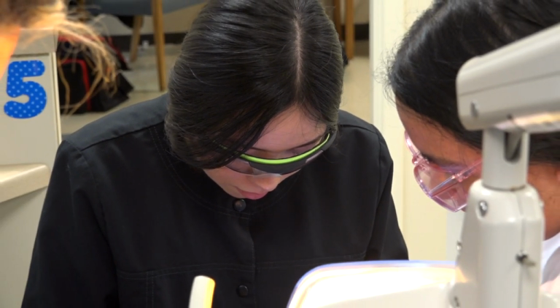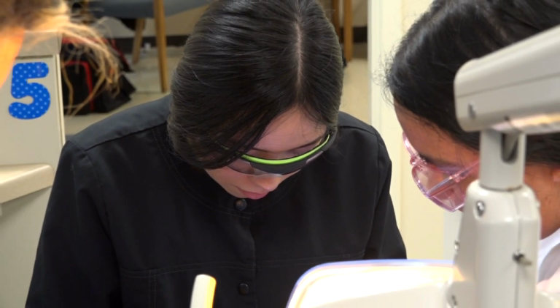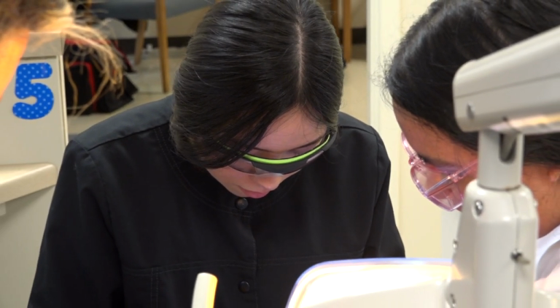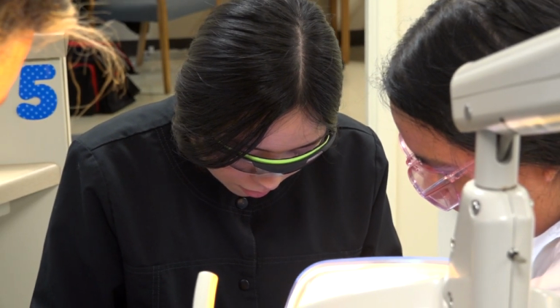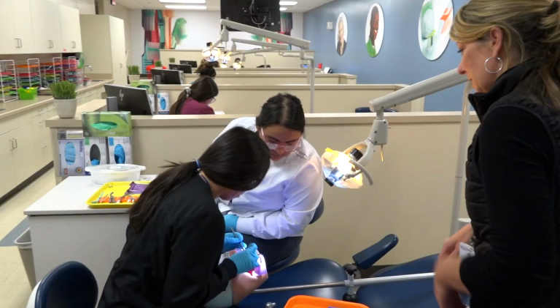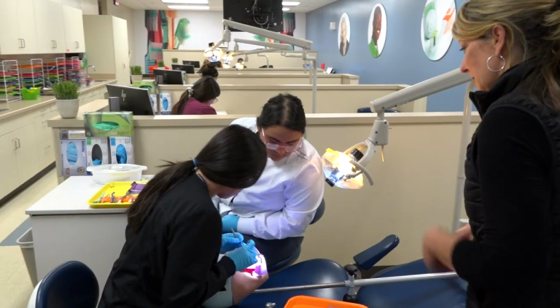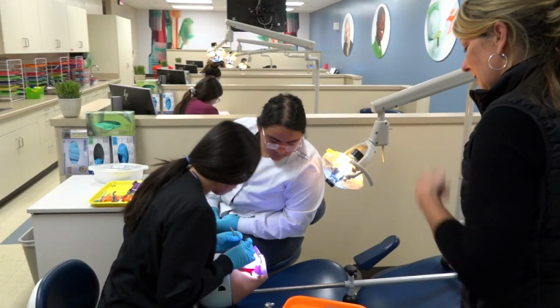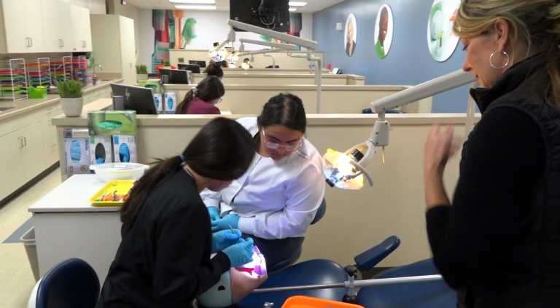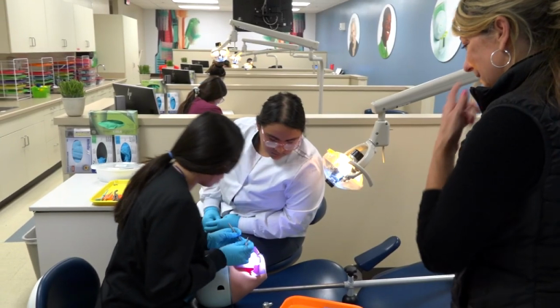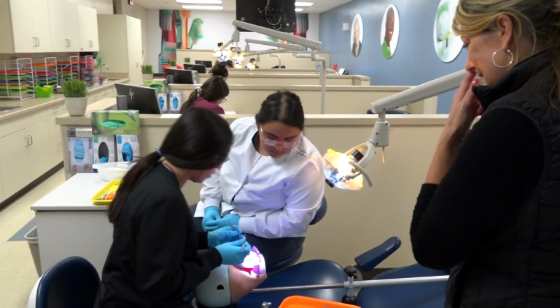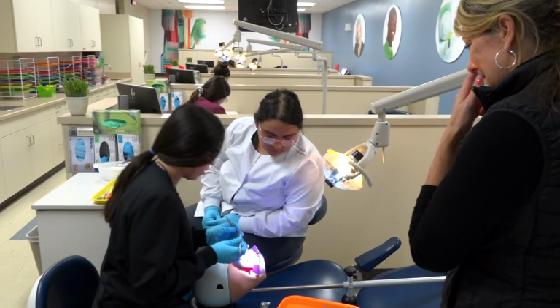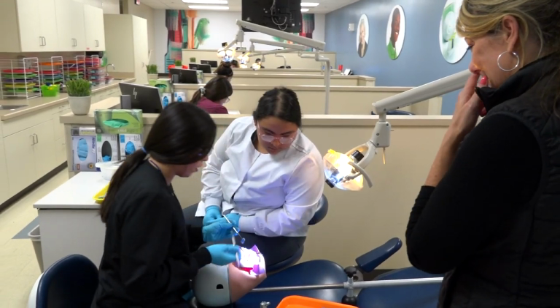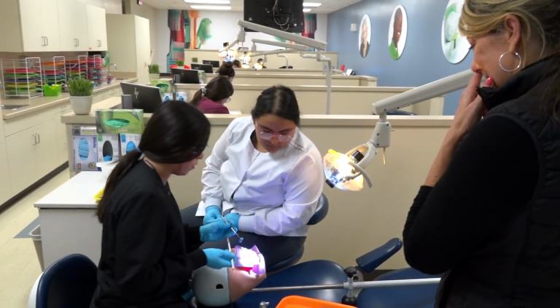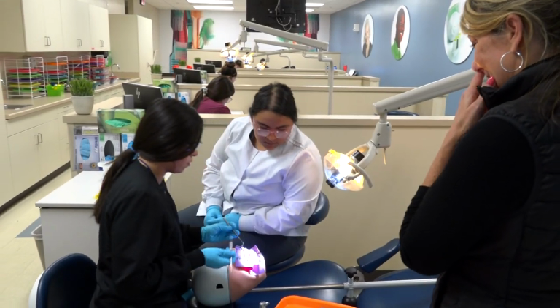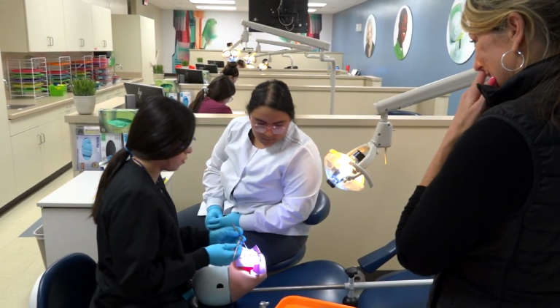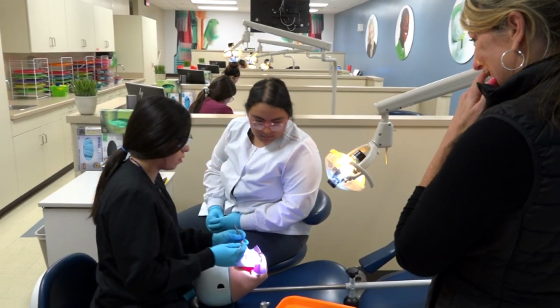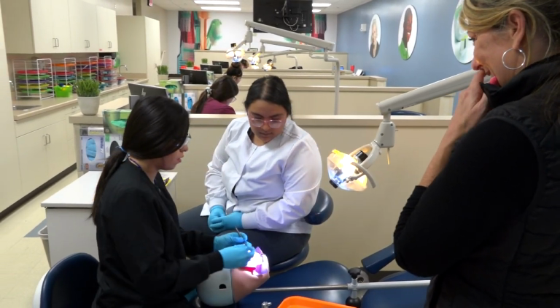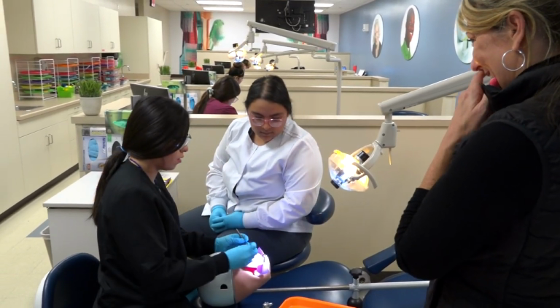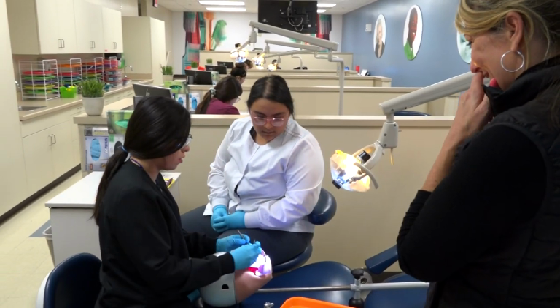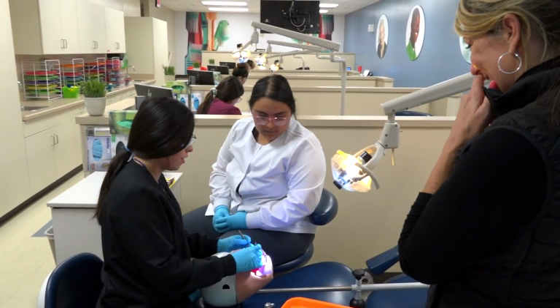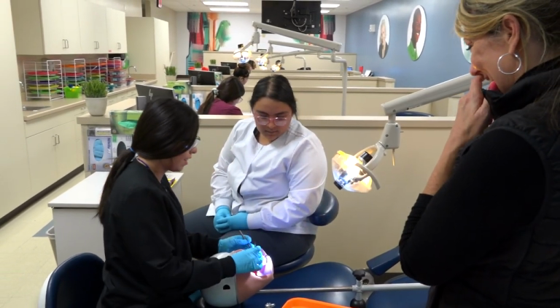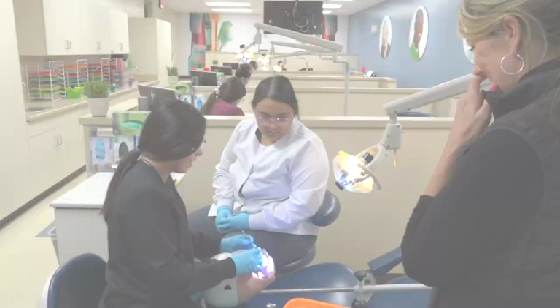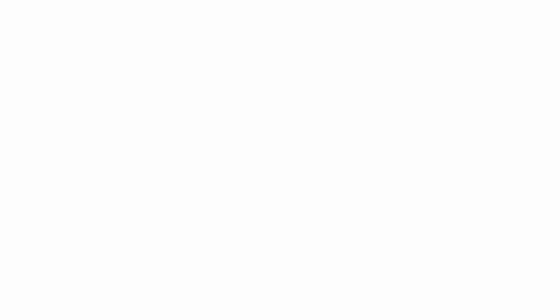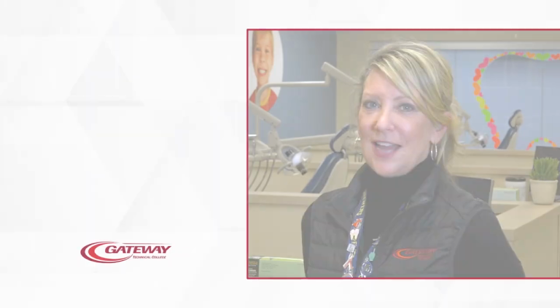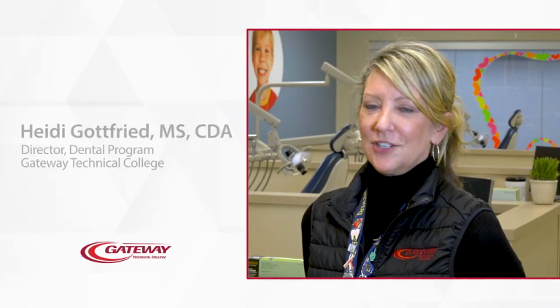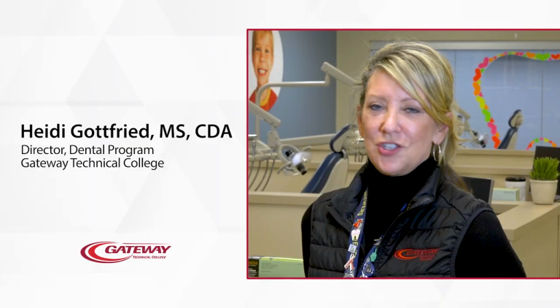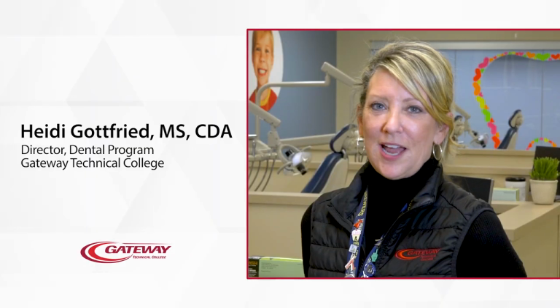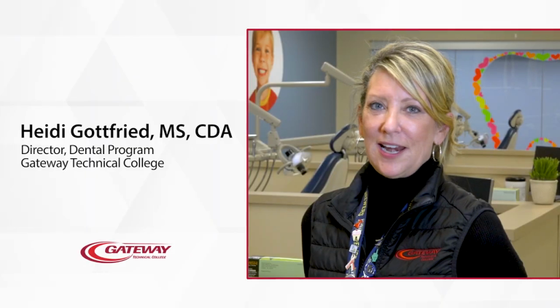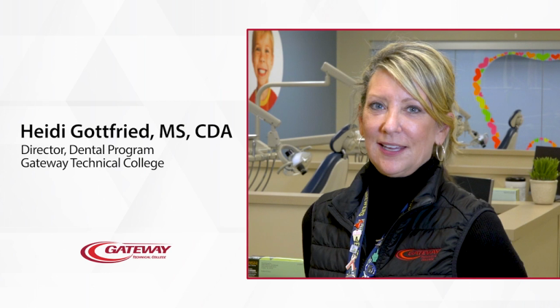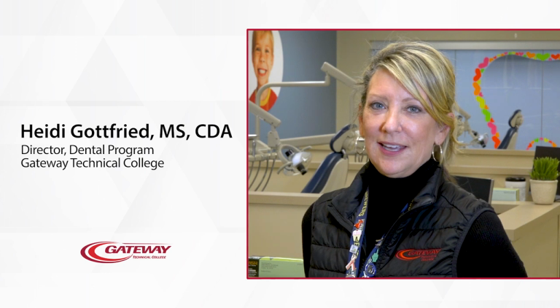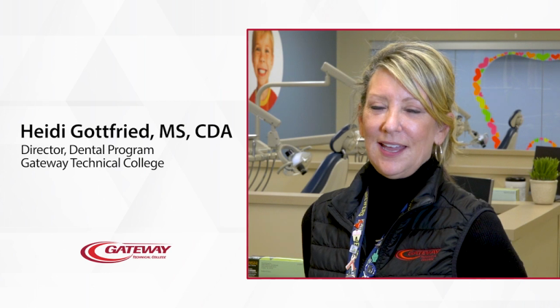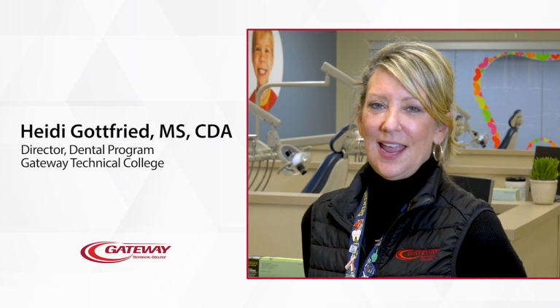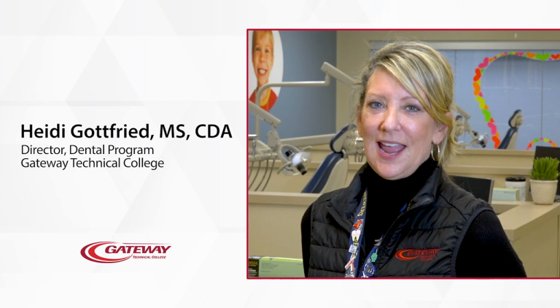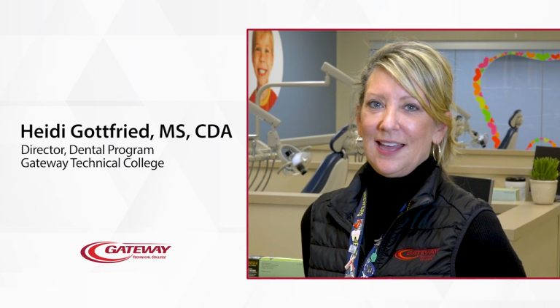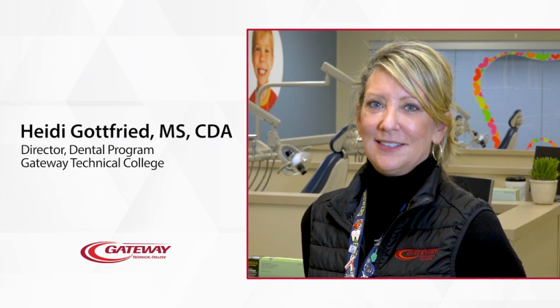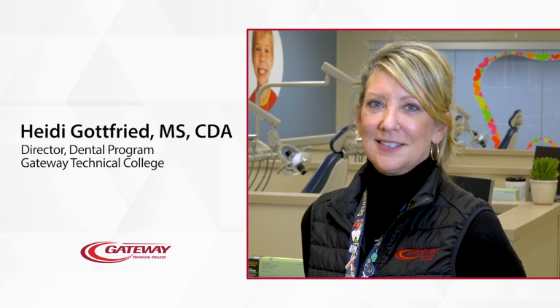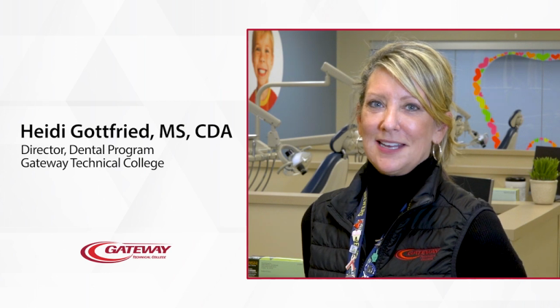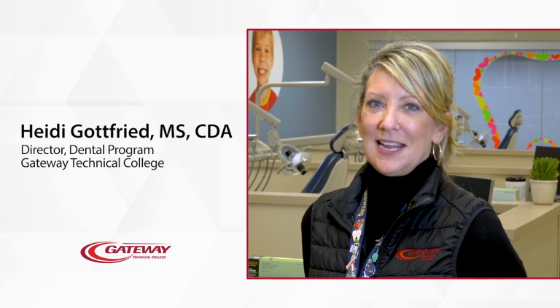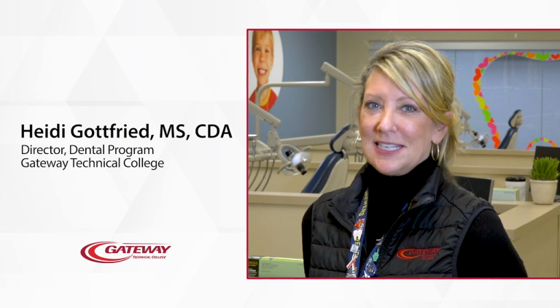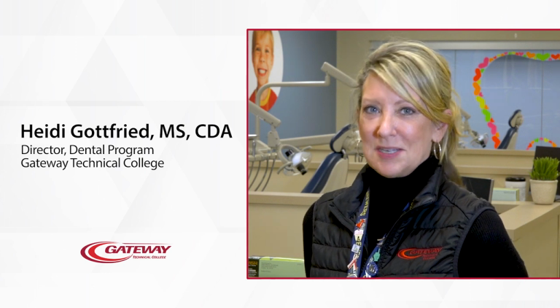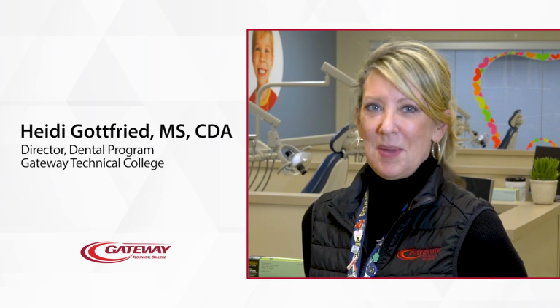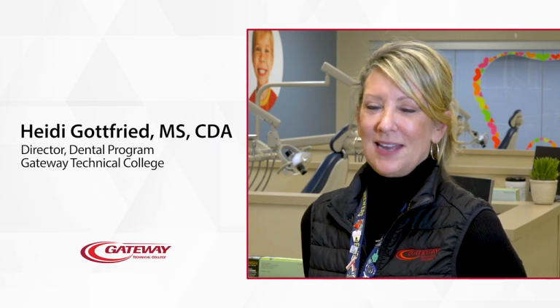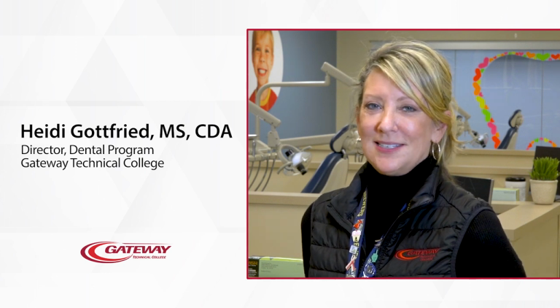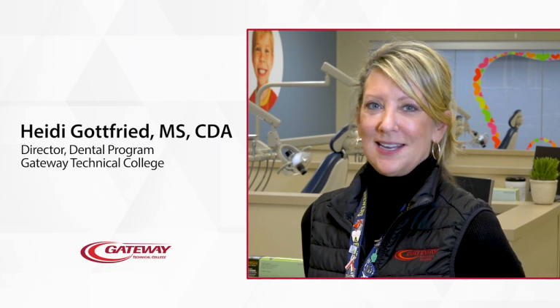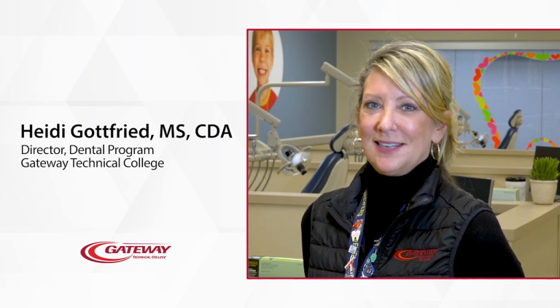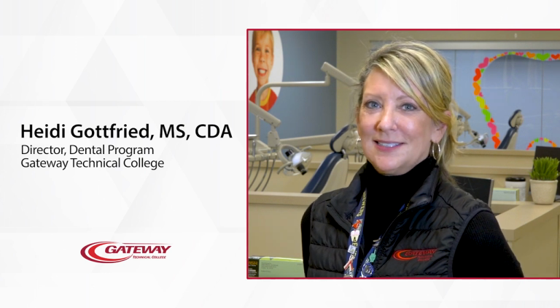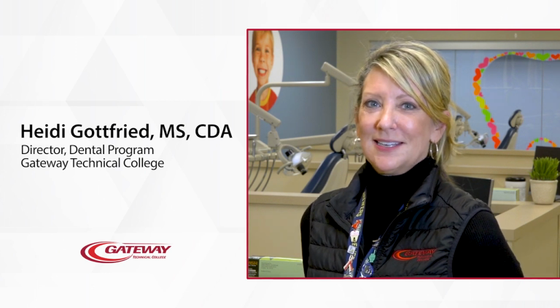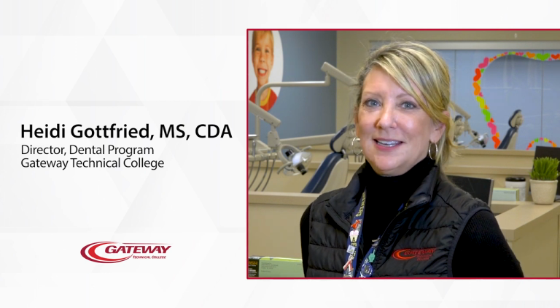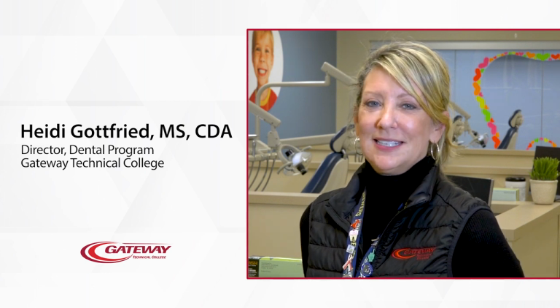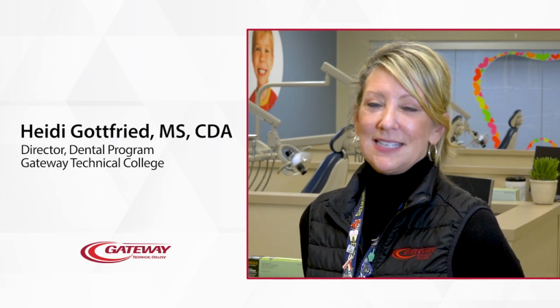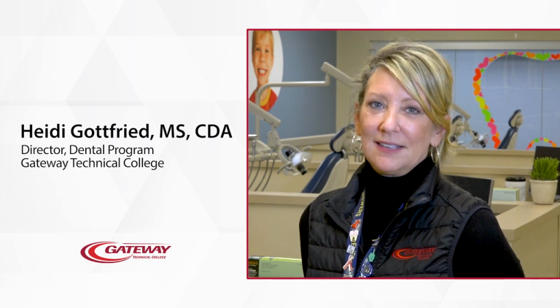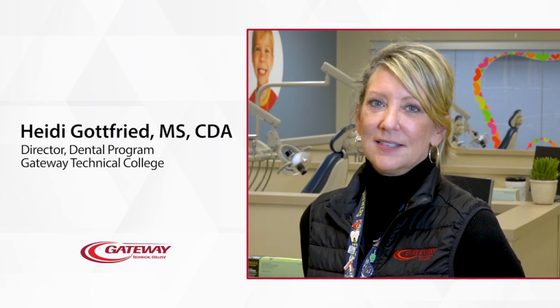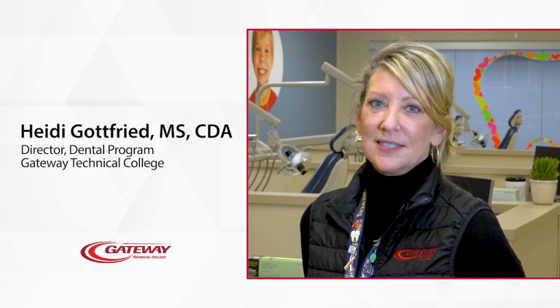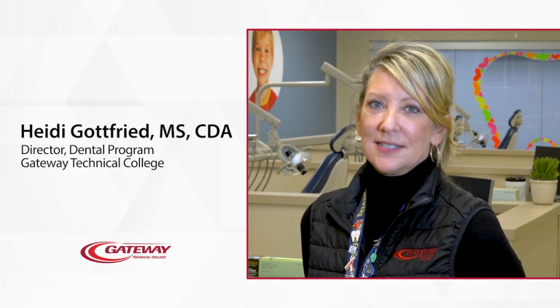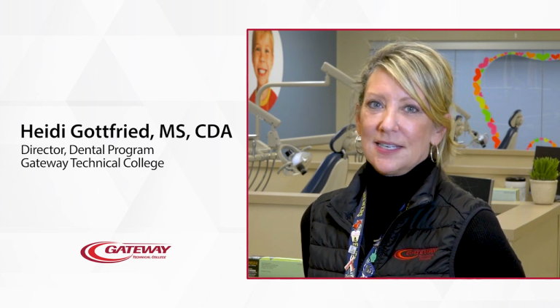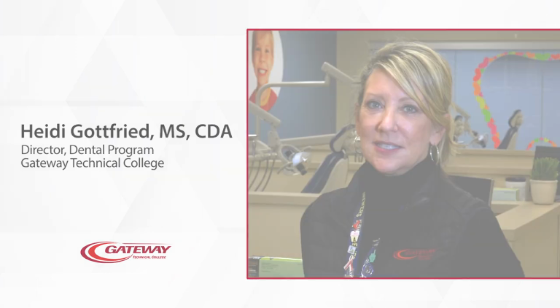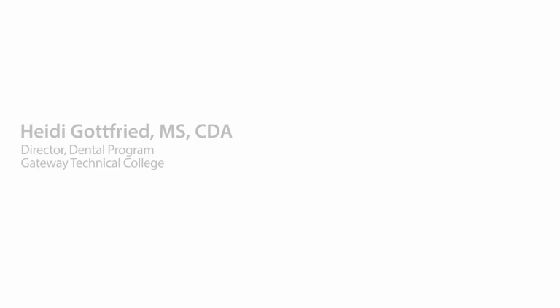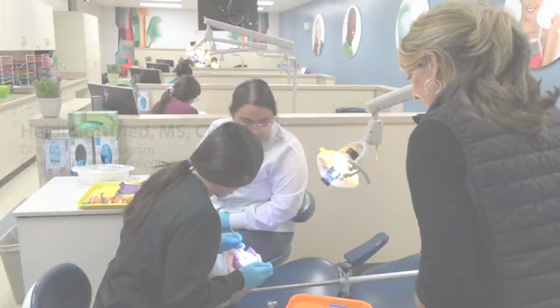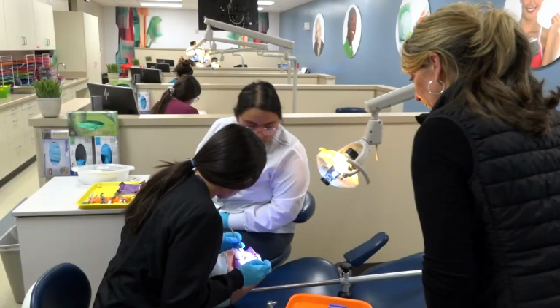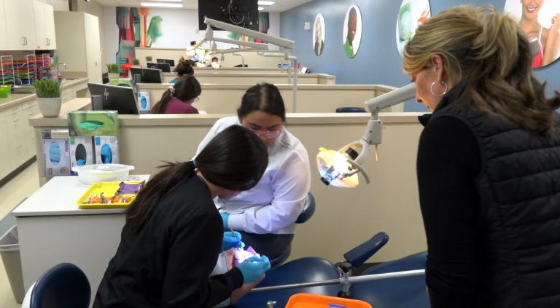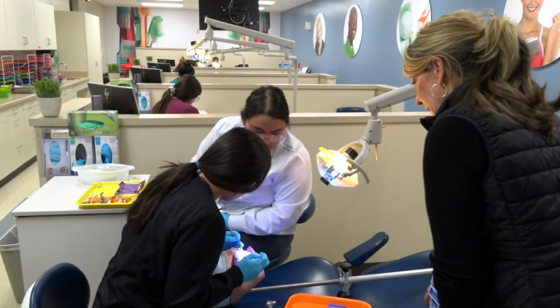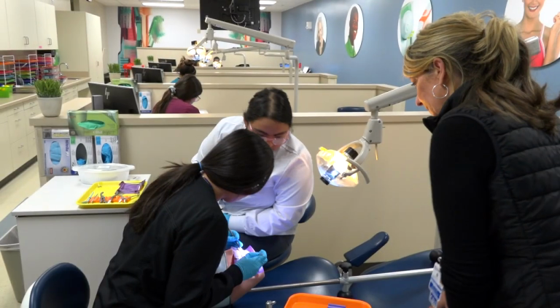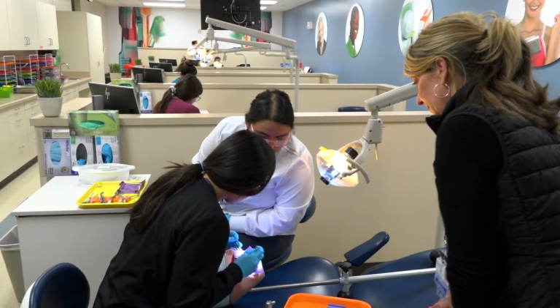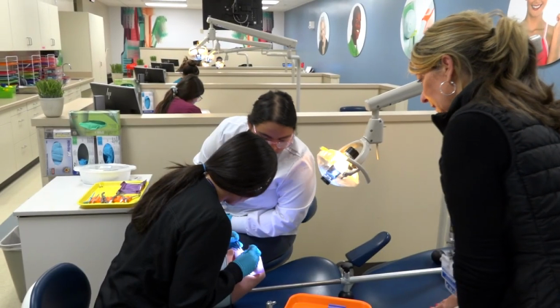Dental offices are always looking for focused, energetic, and independent dental assistants for their offices.